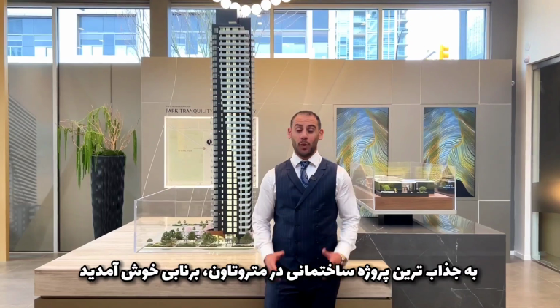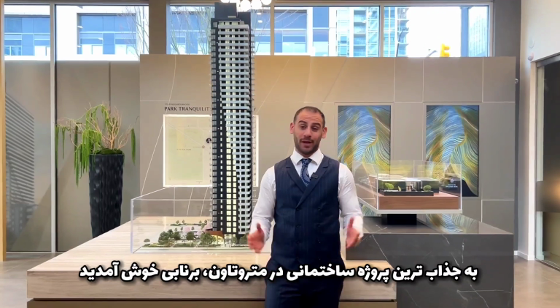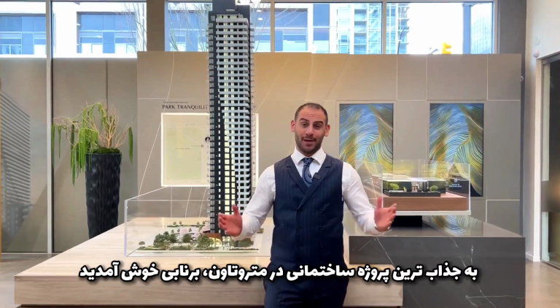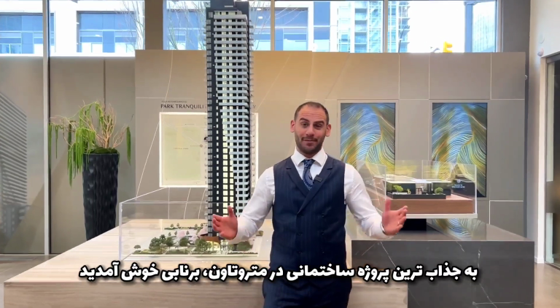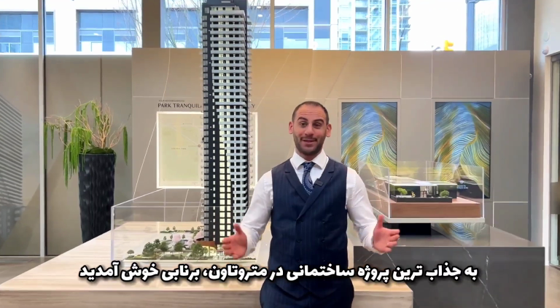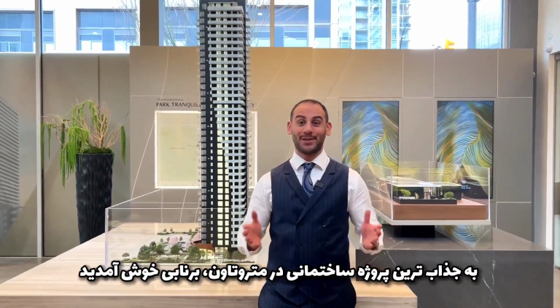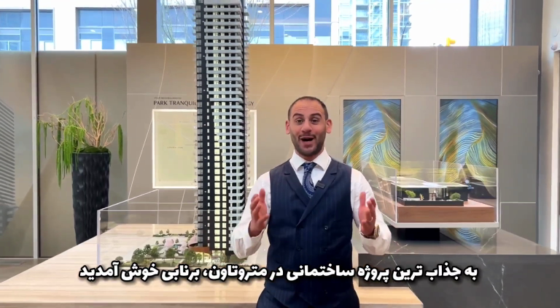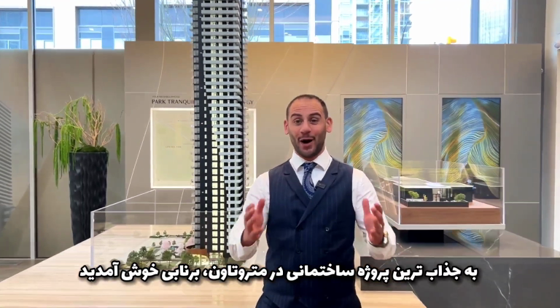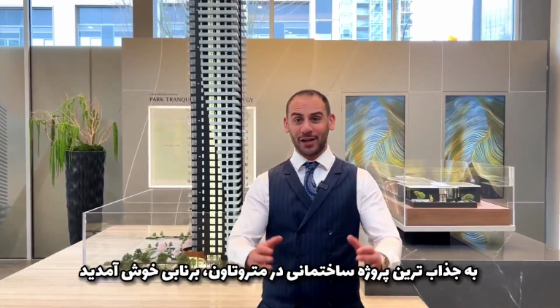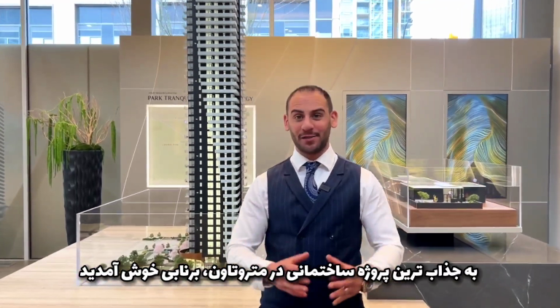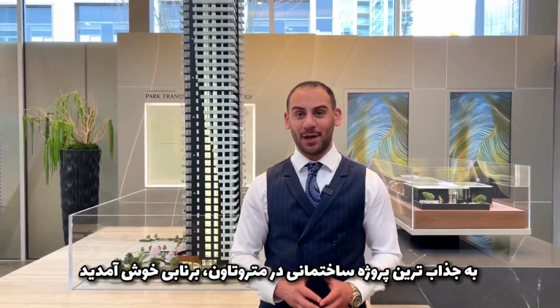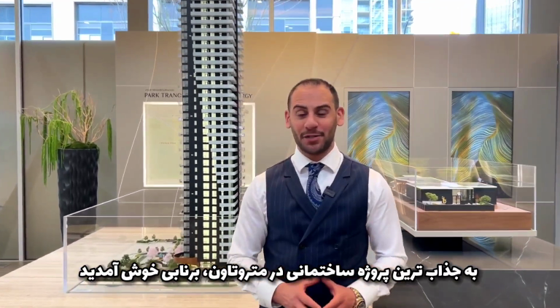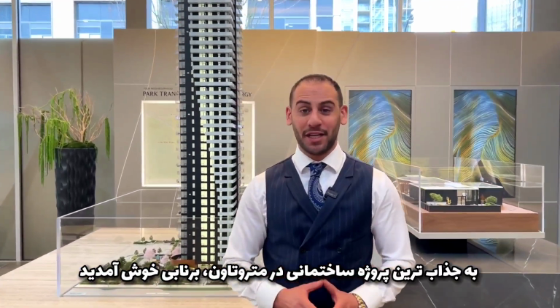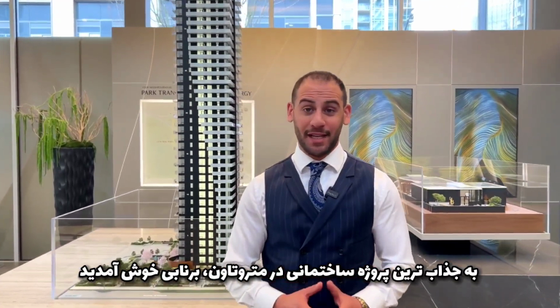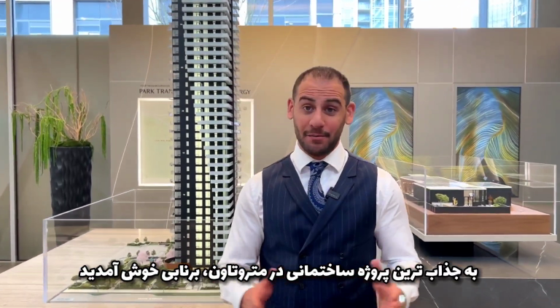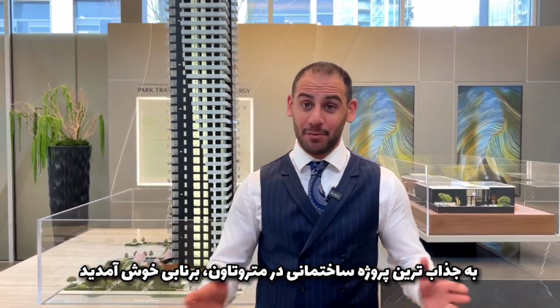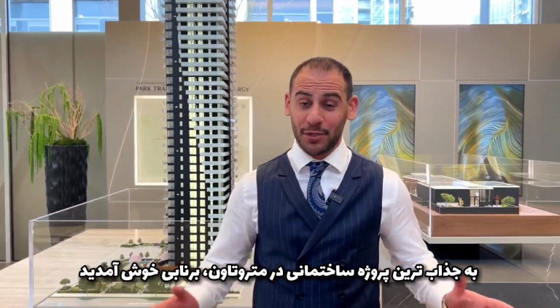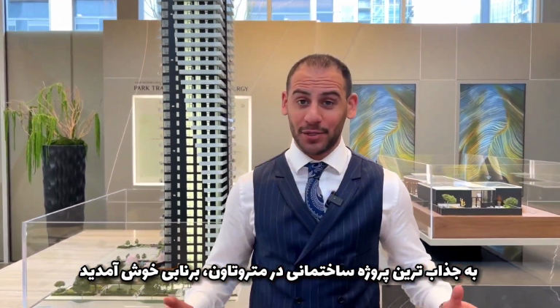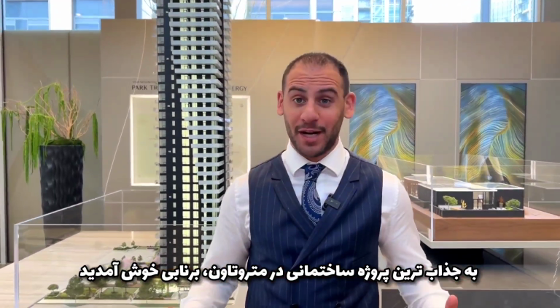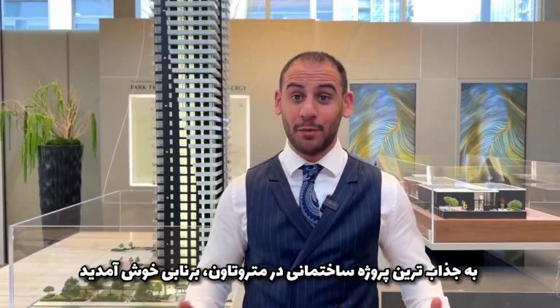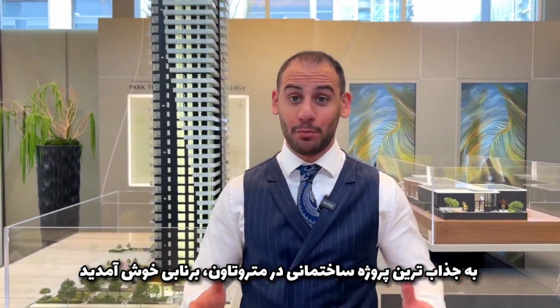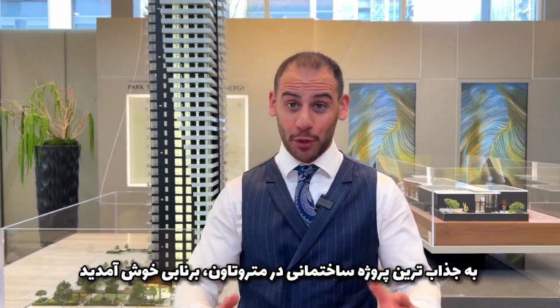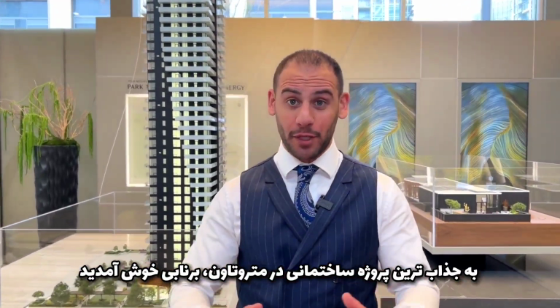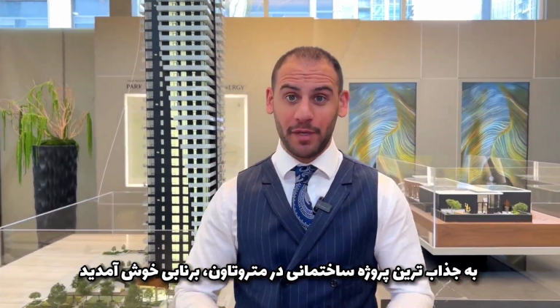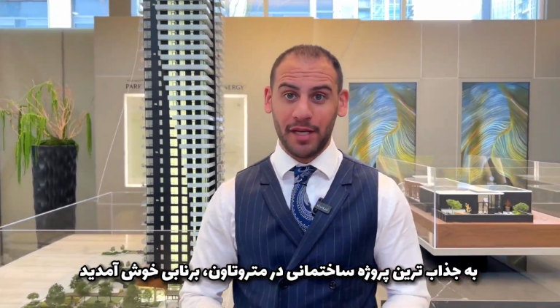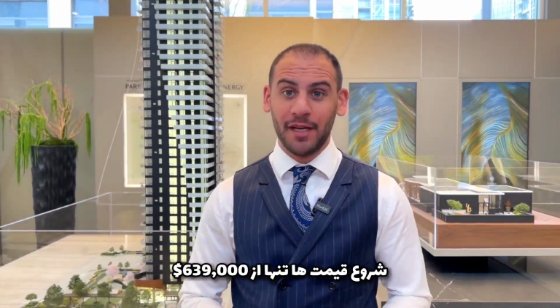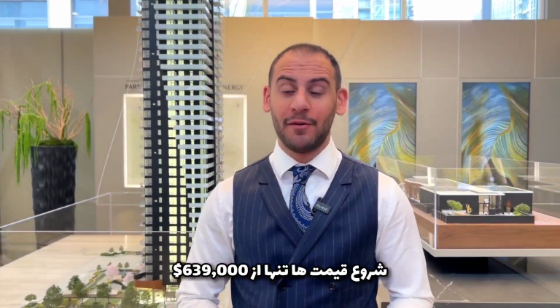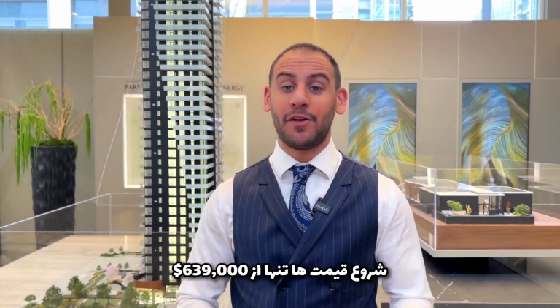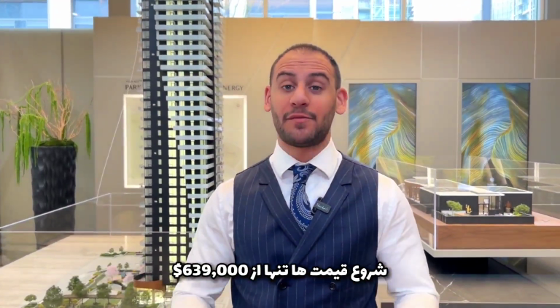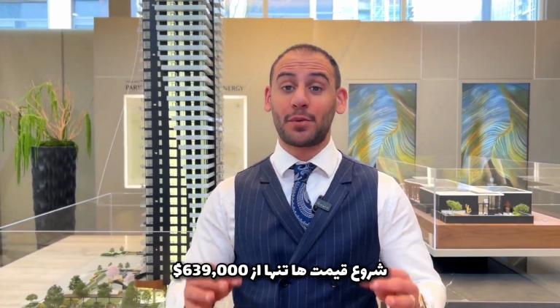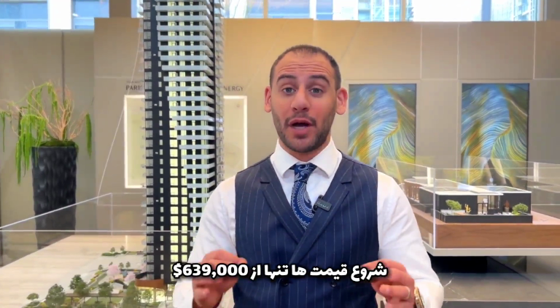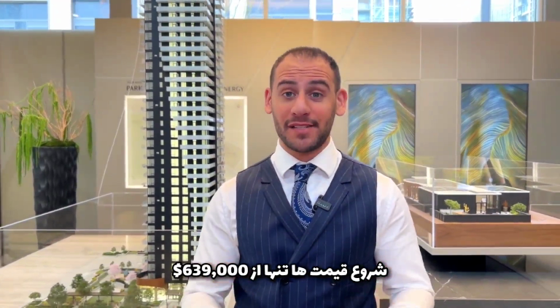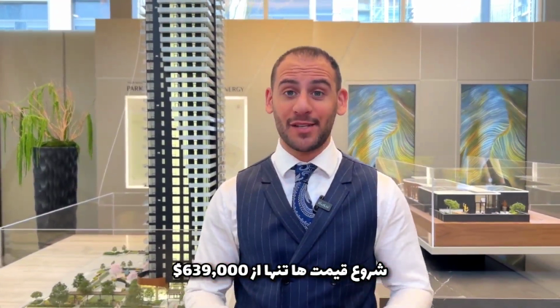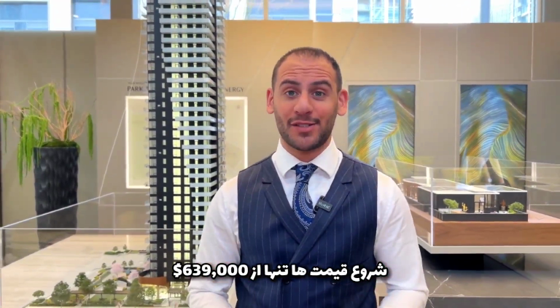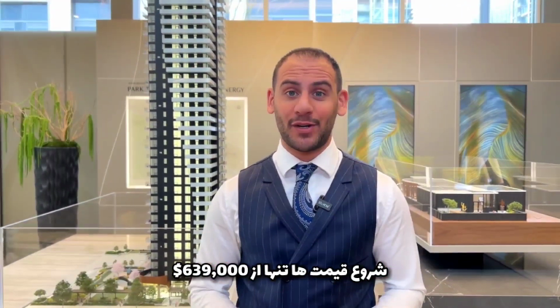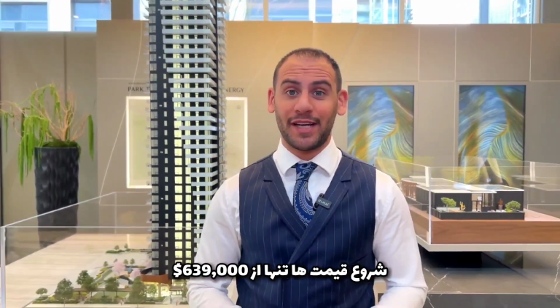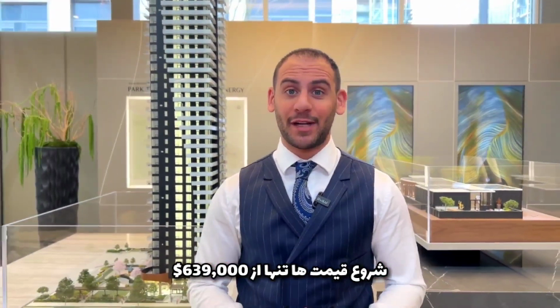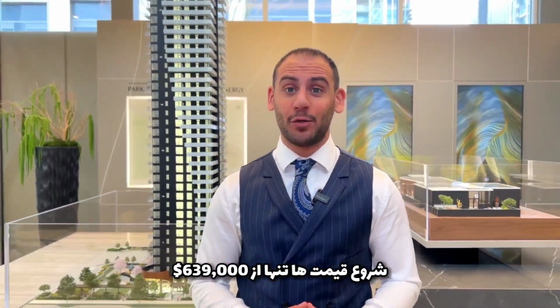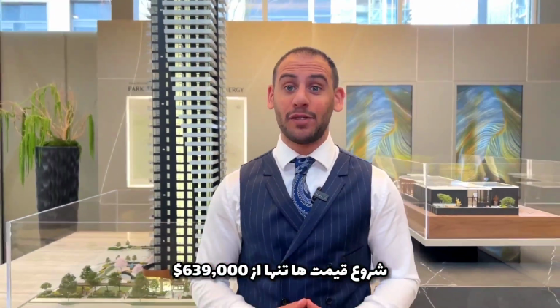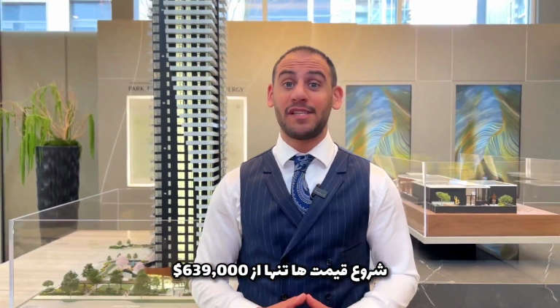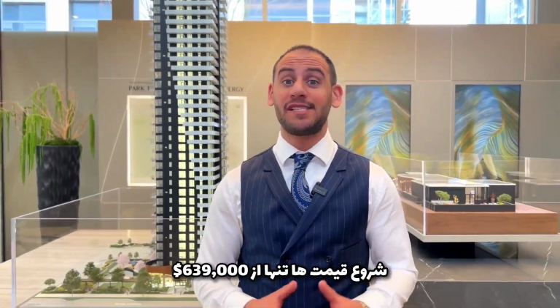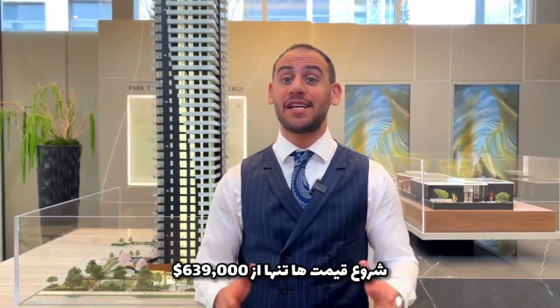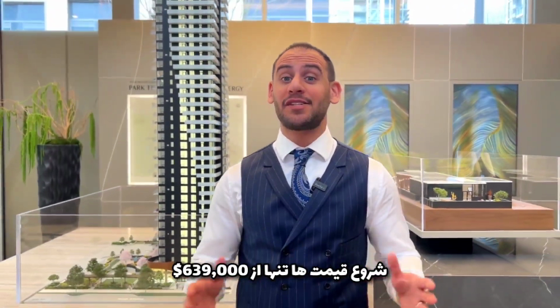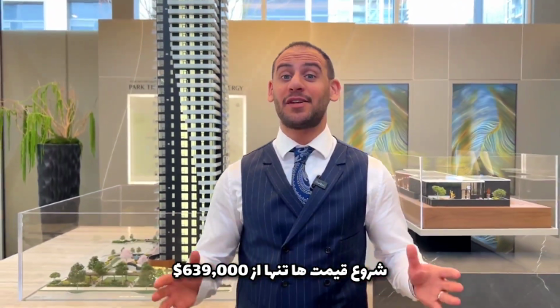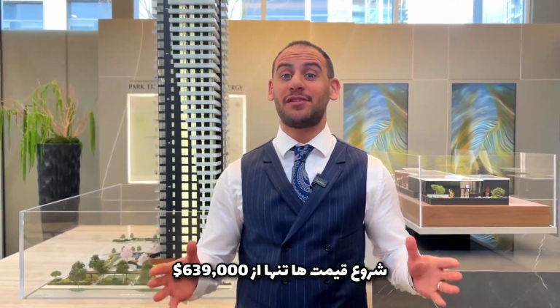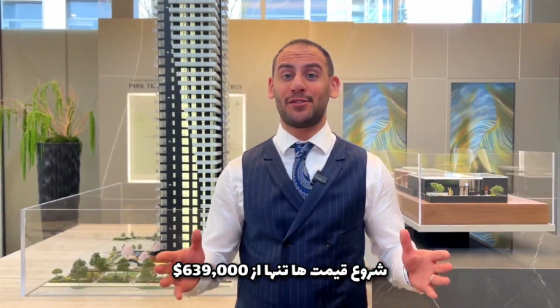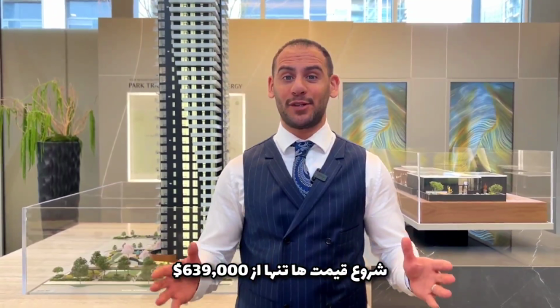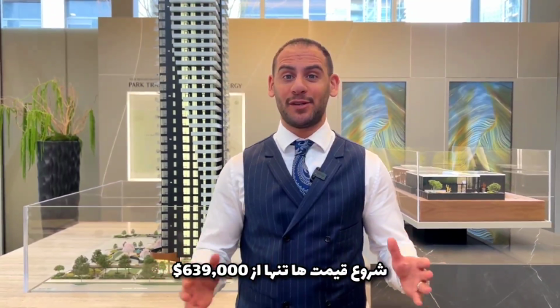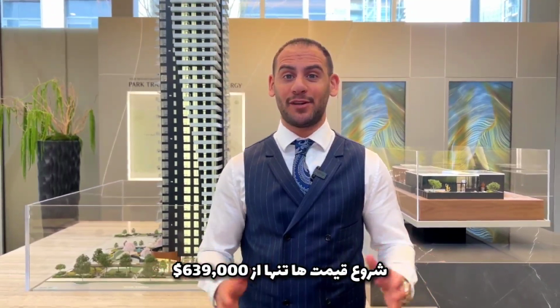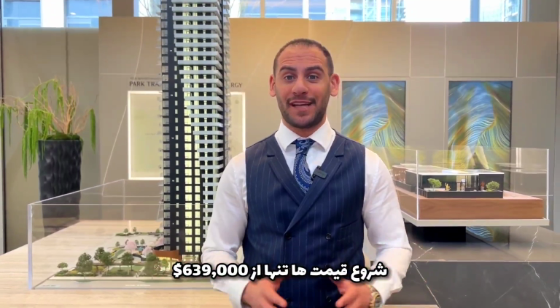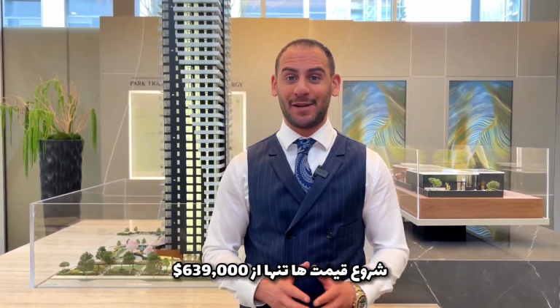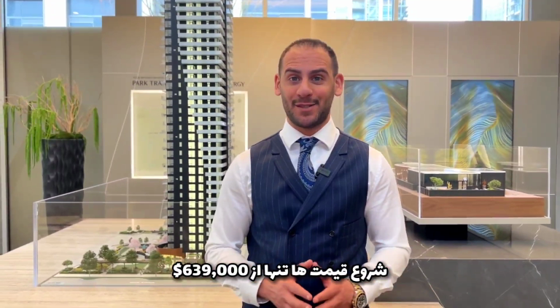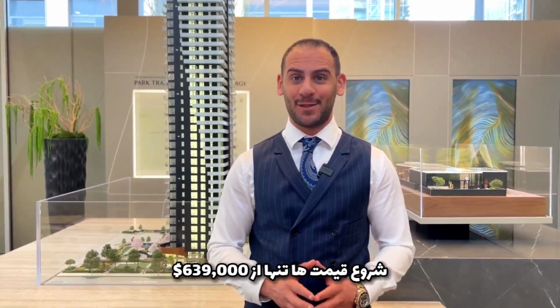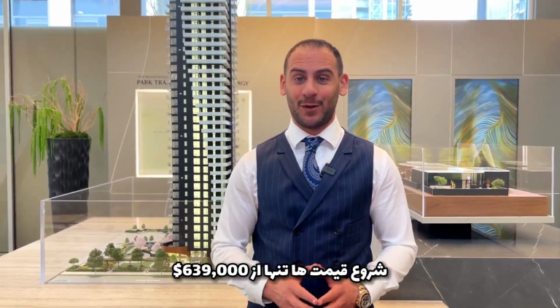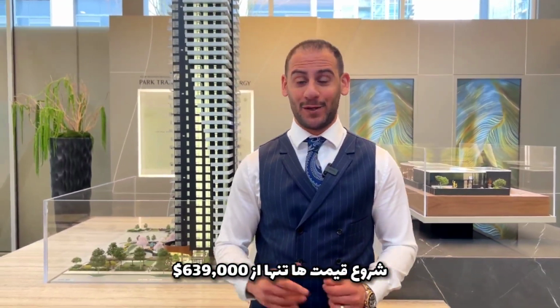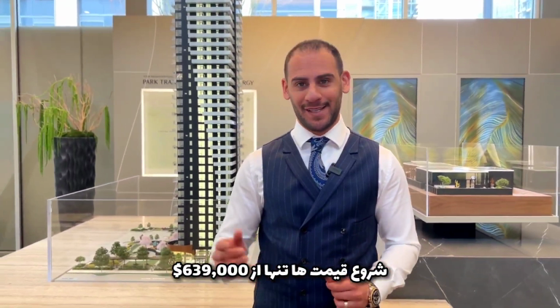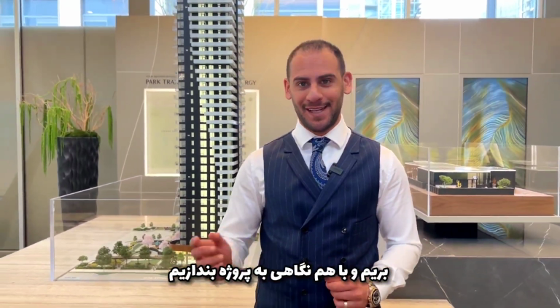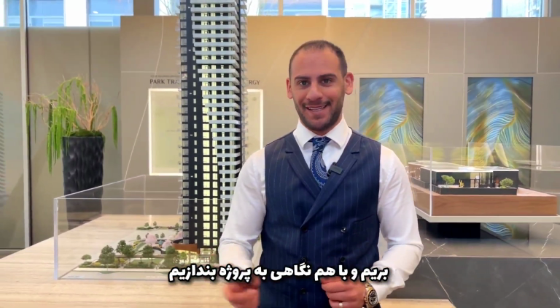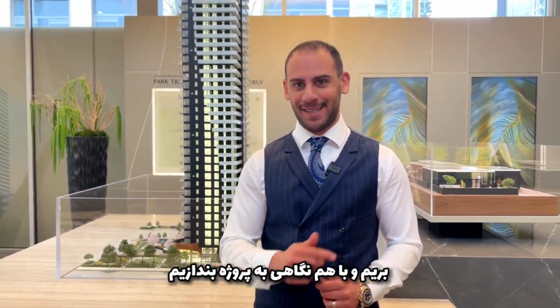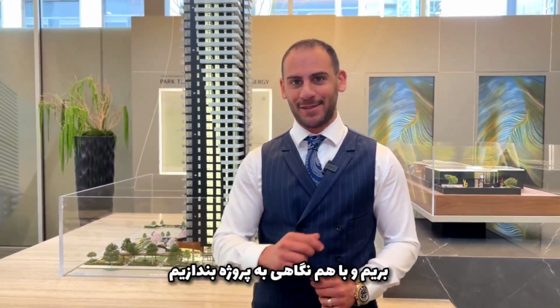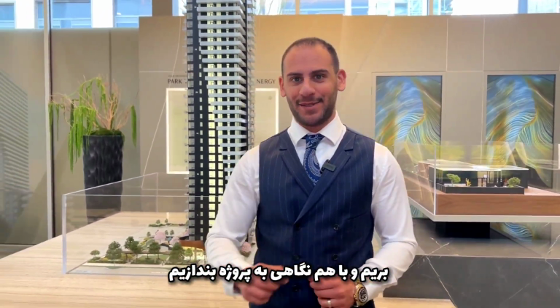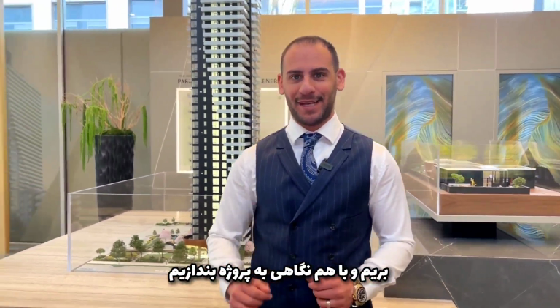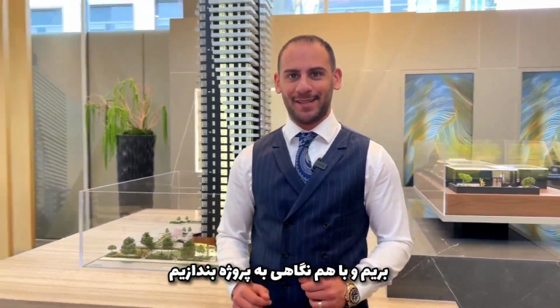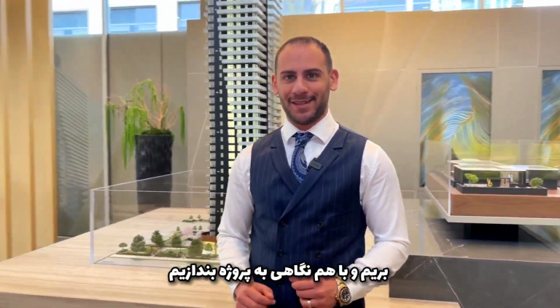Welcome to the hottest project in Metrotown, Burnaby, with pricing starting at only $639,000. Let's go take a look.